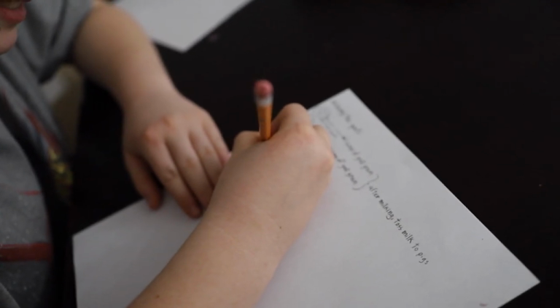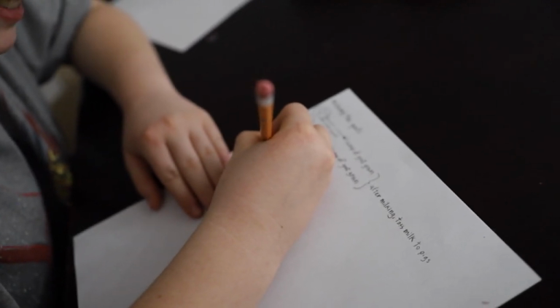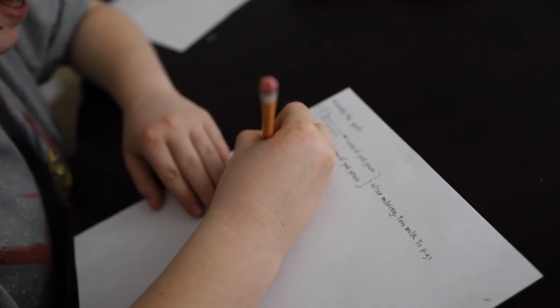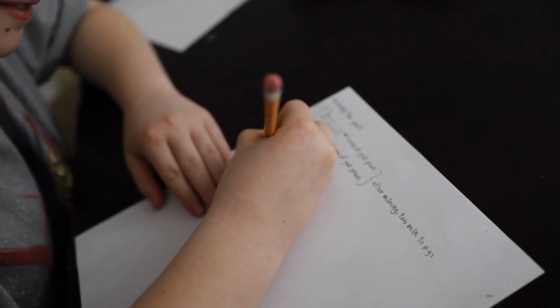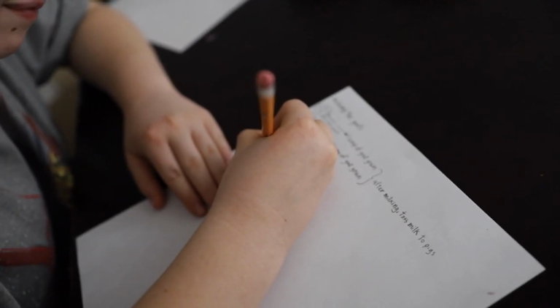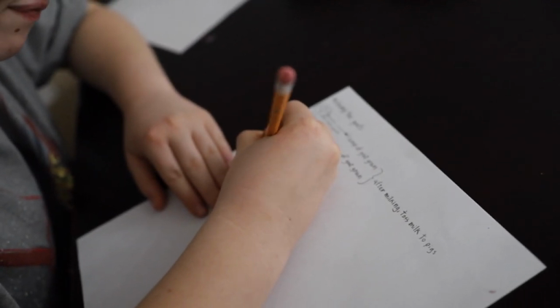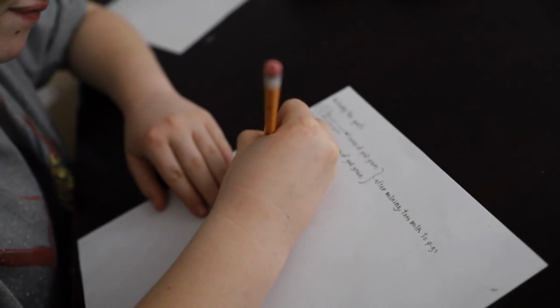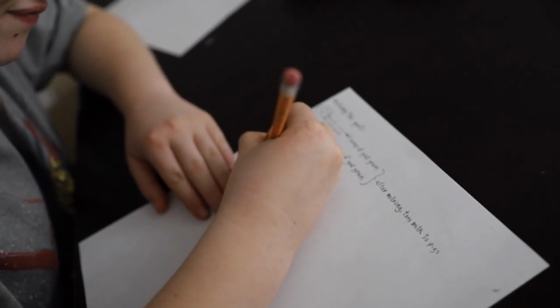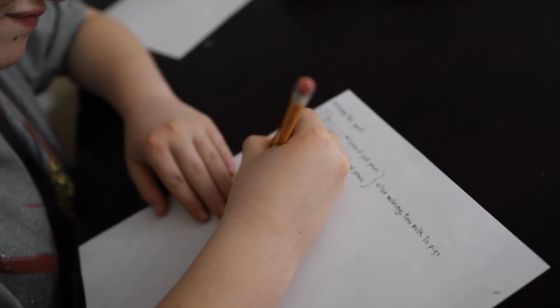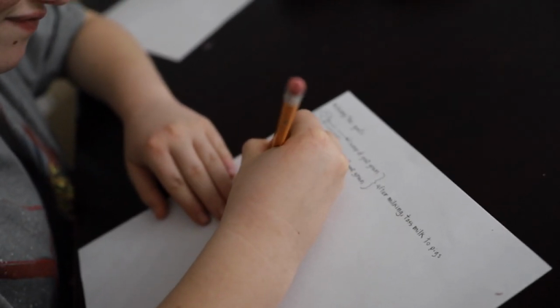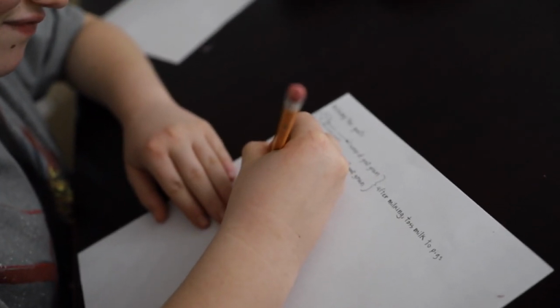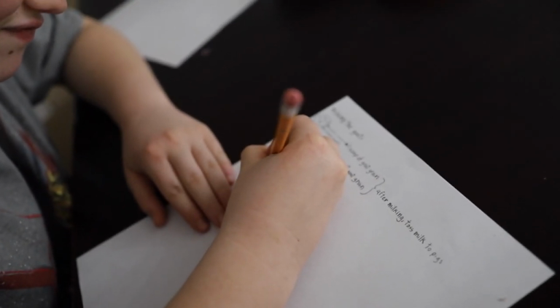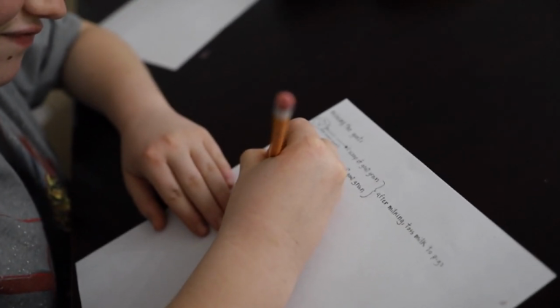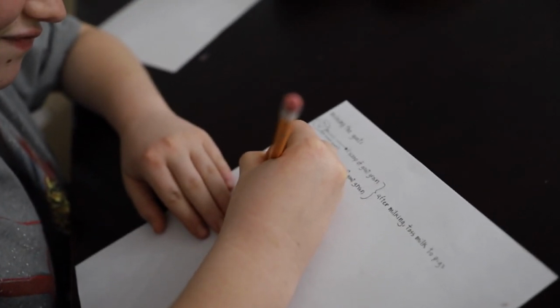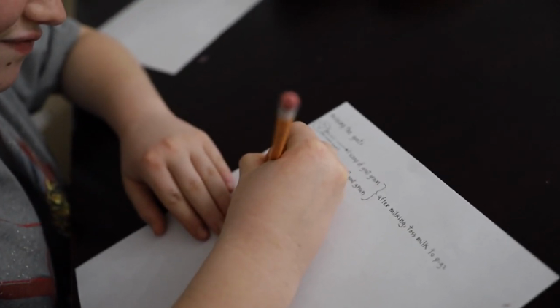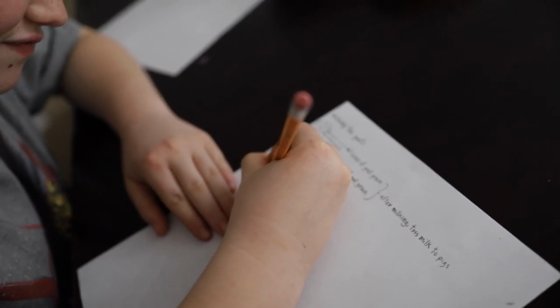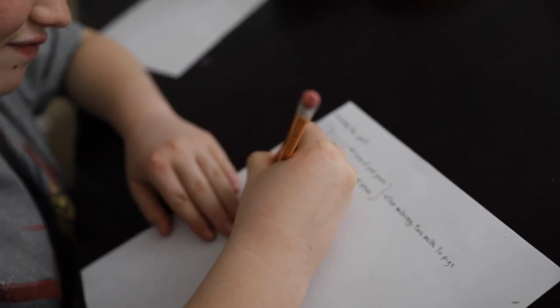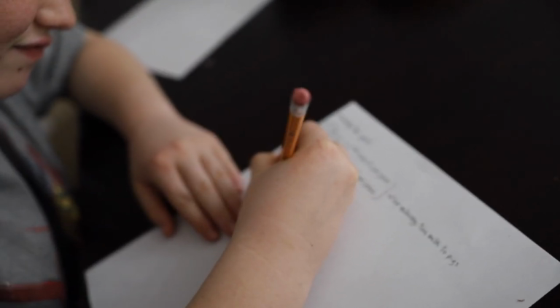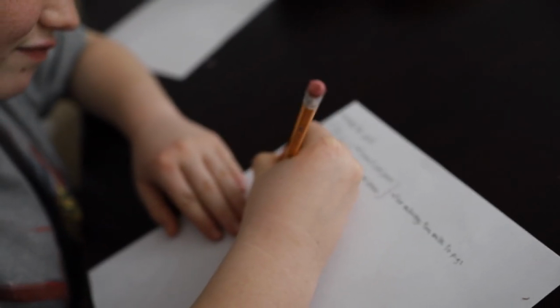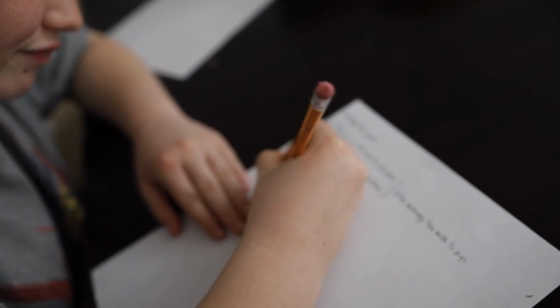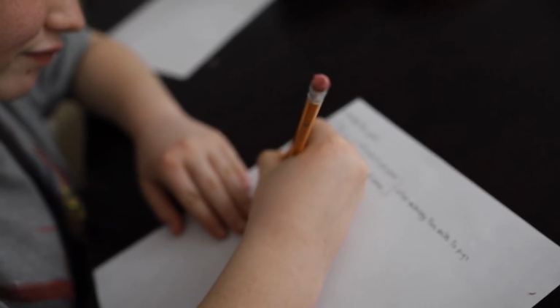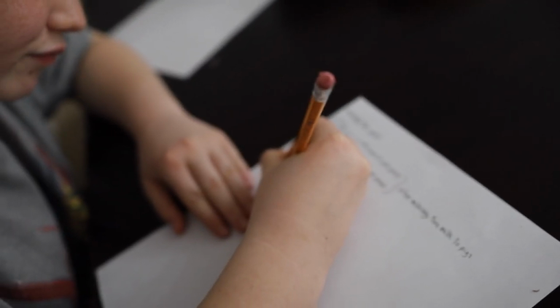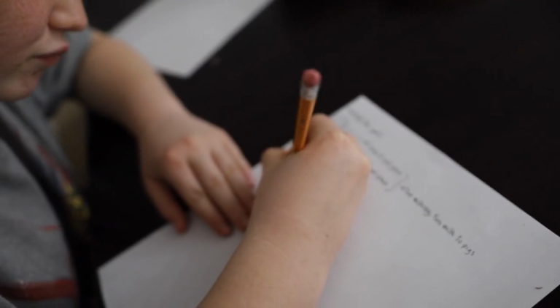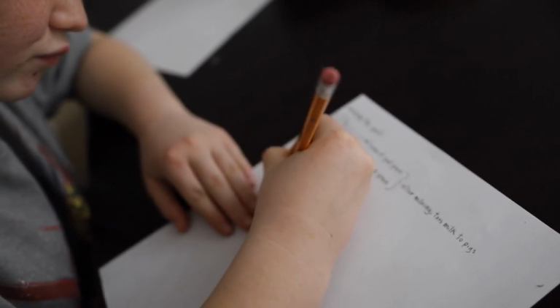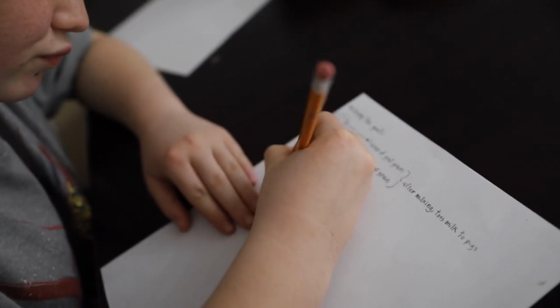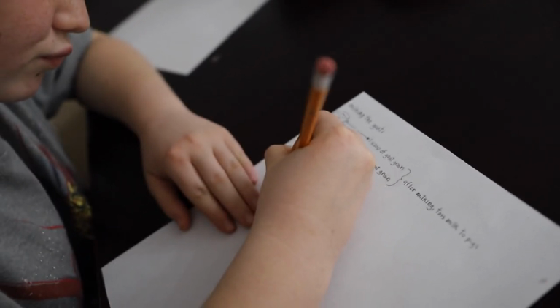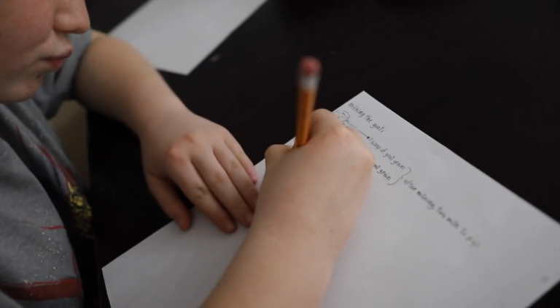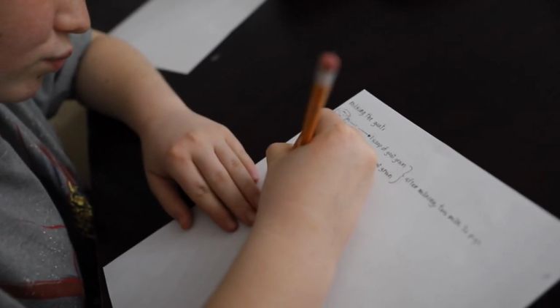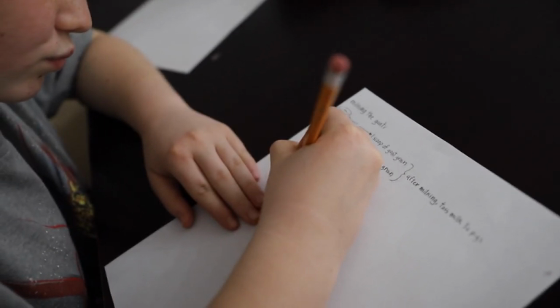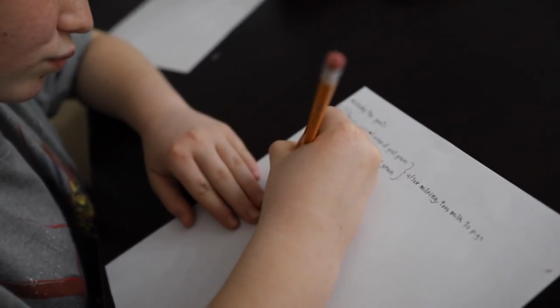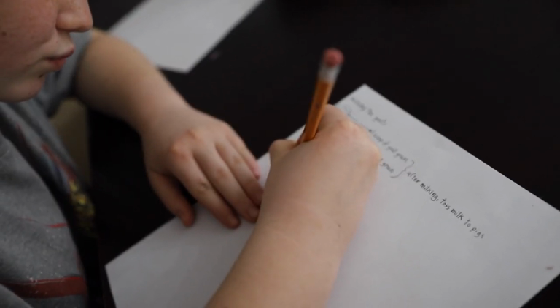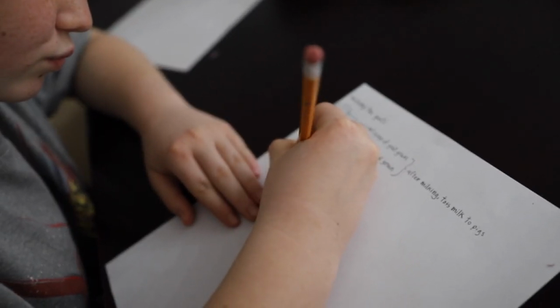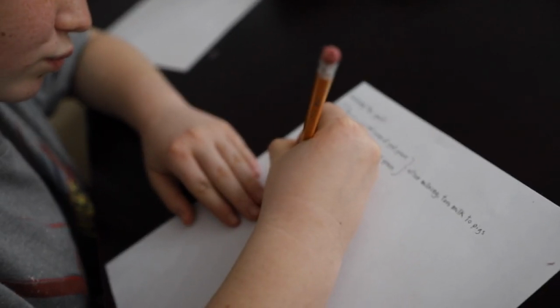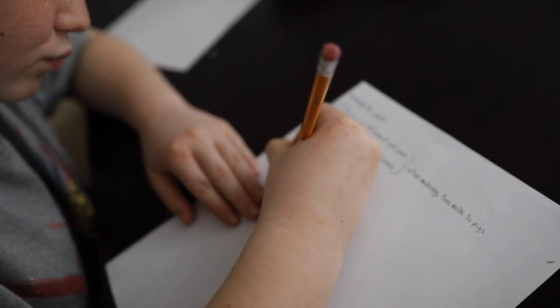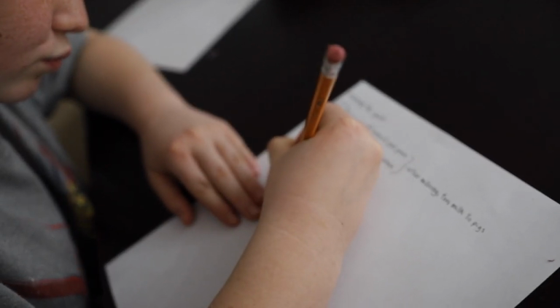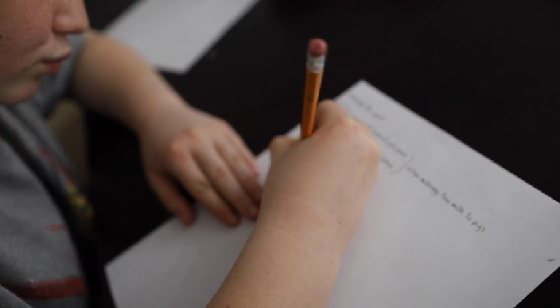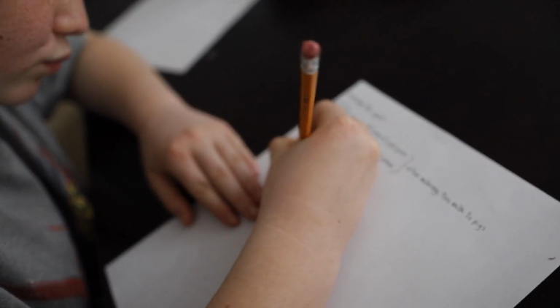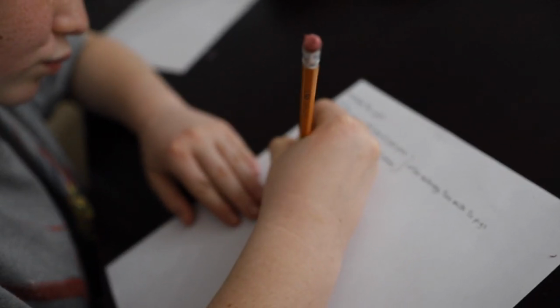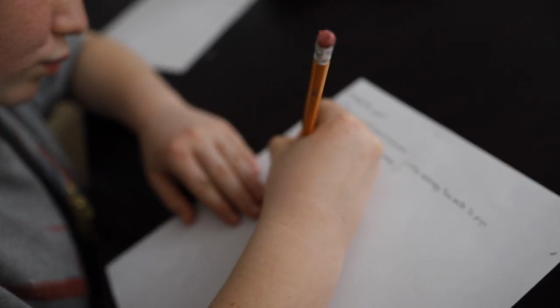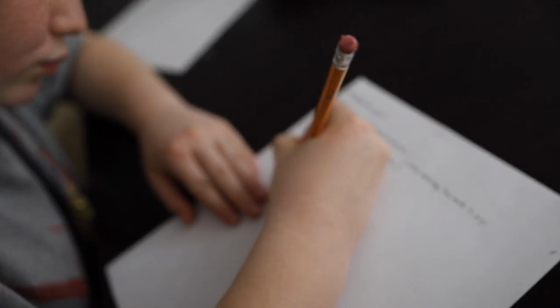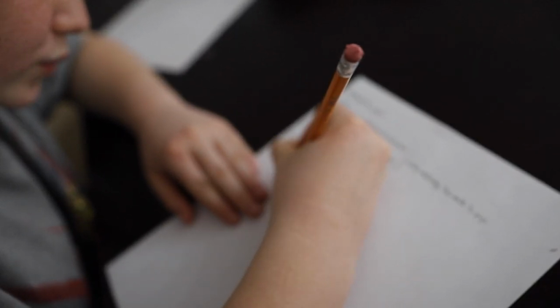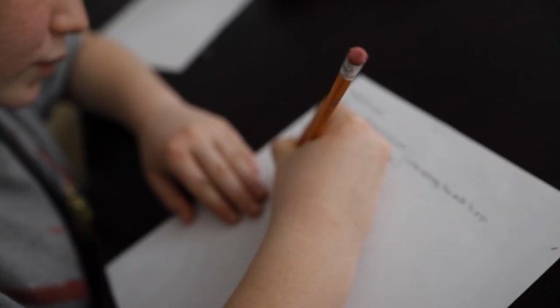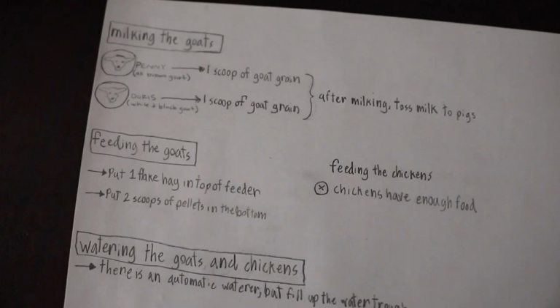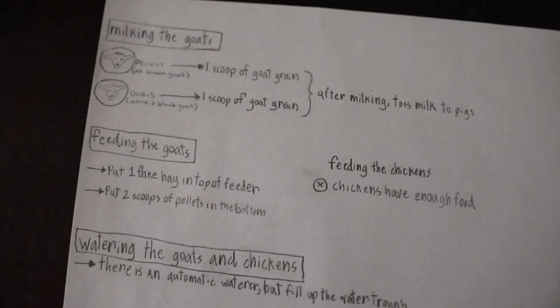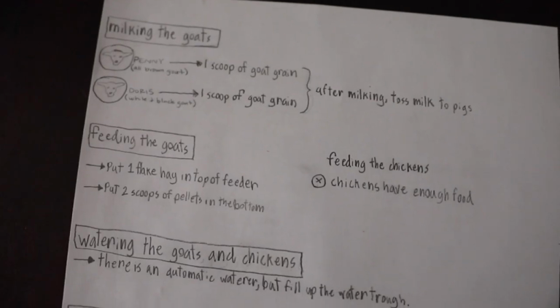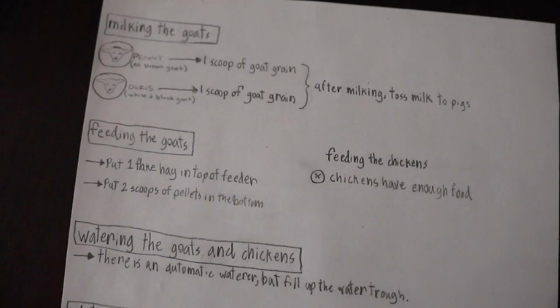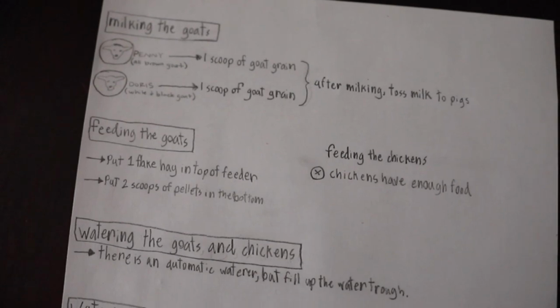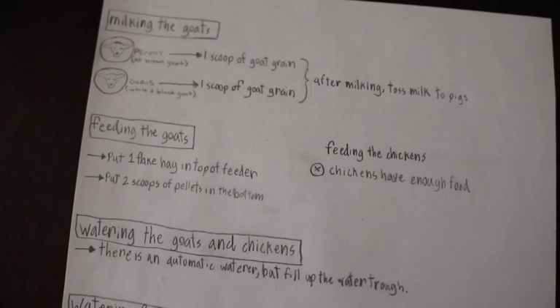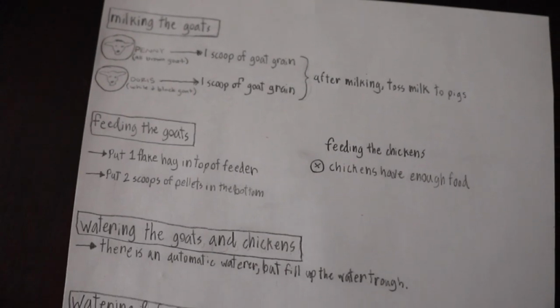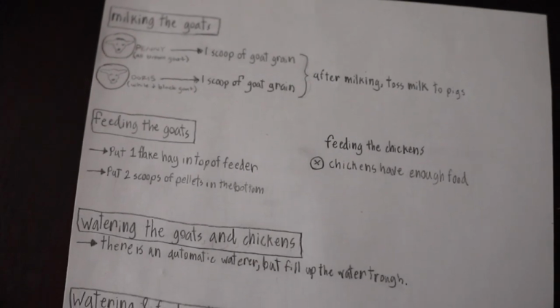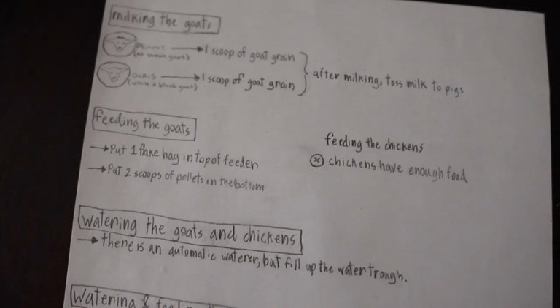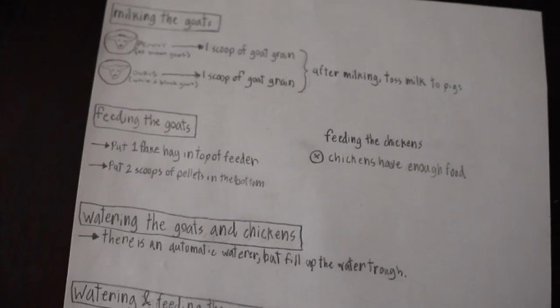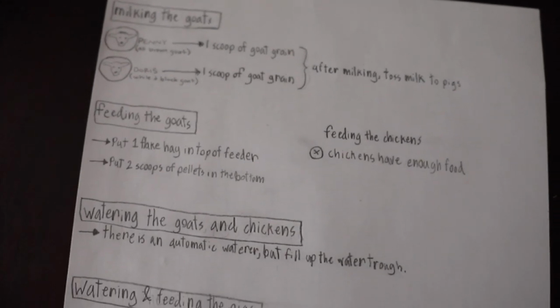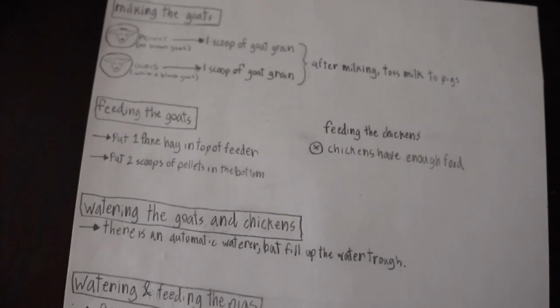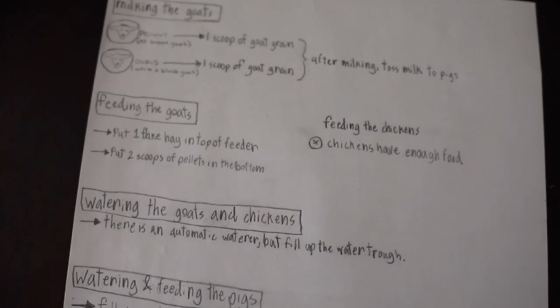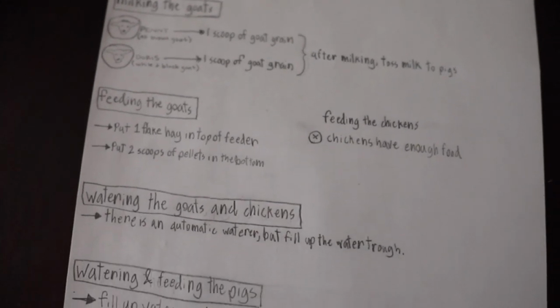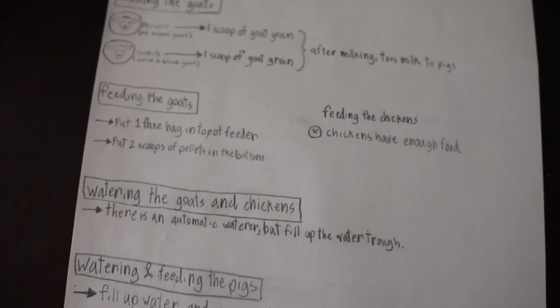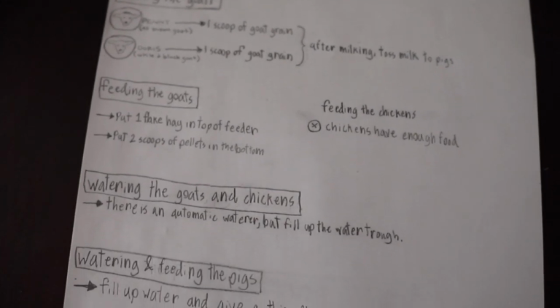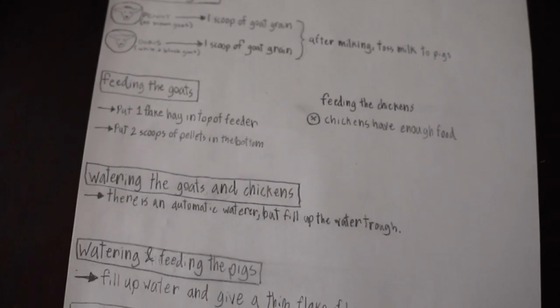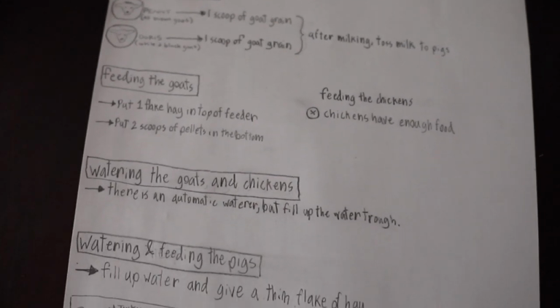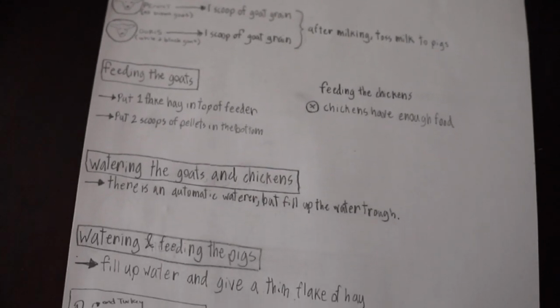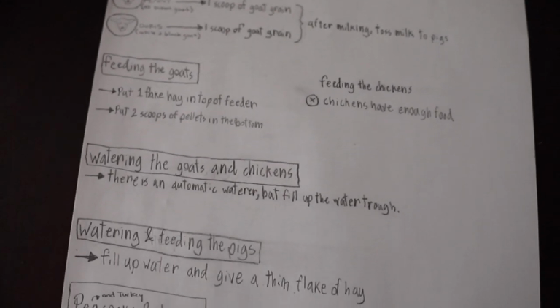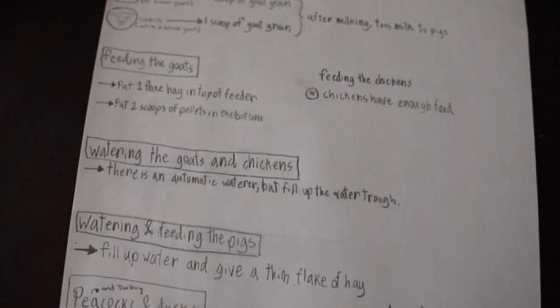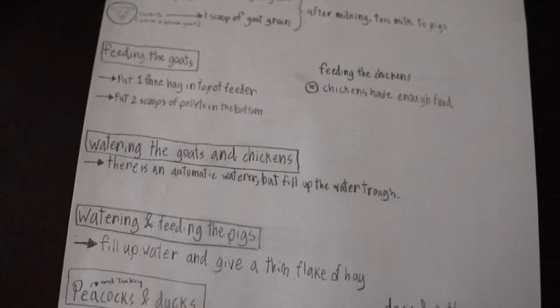Before we leave, we need to write out a list for our farm helper so each animal on our farm is taken care of. I think we've got it all and I think they should be good.